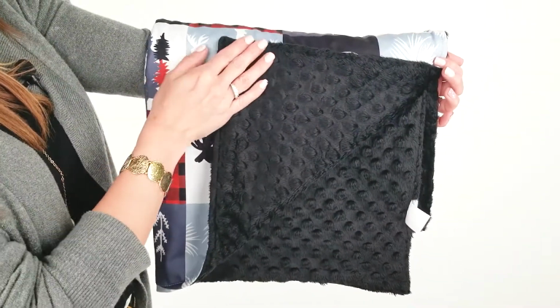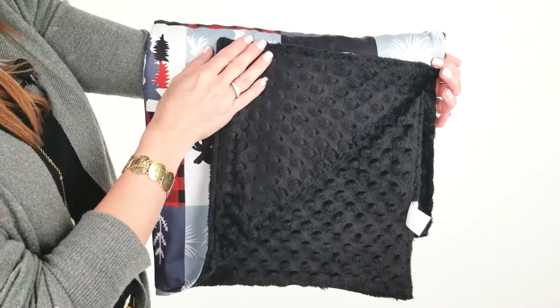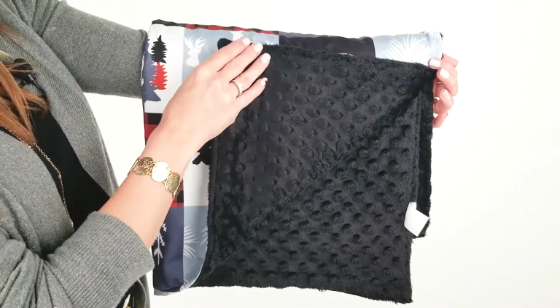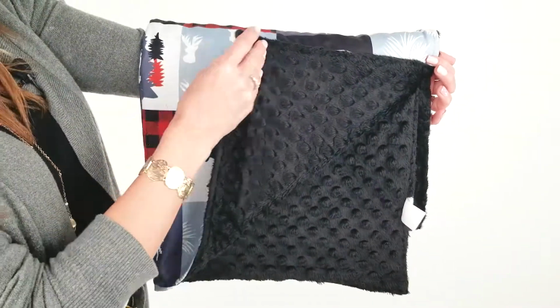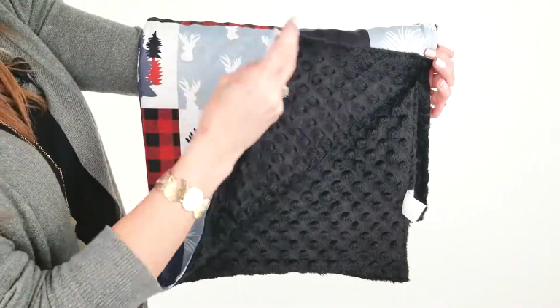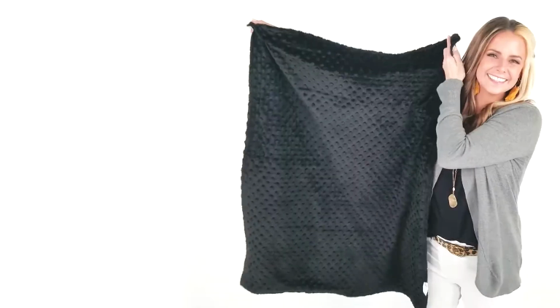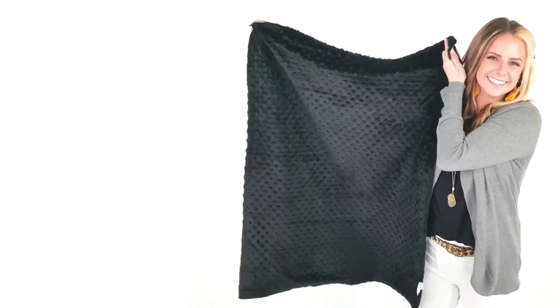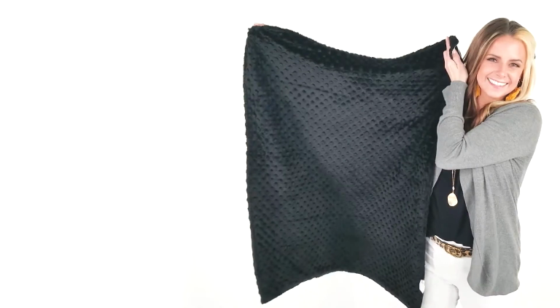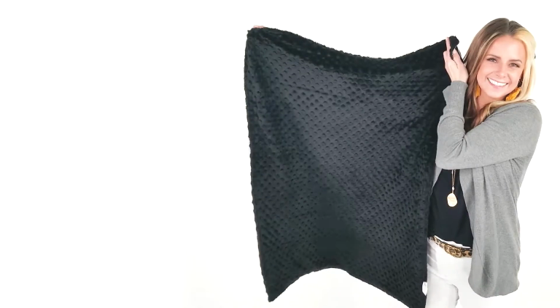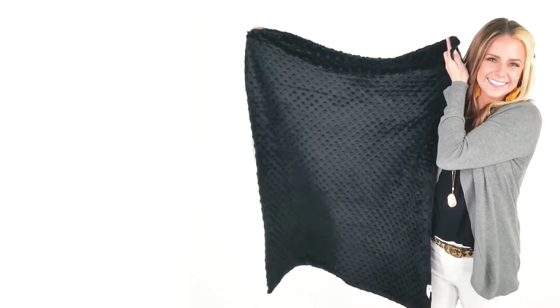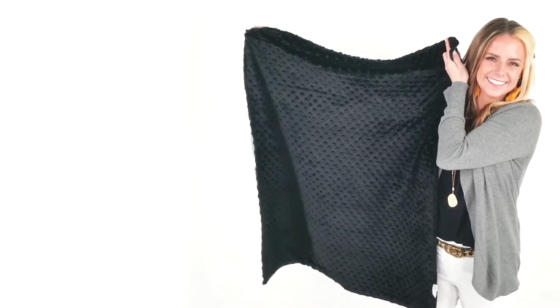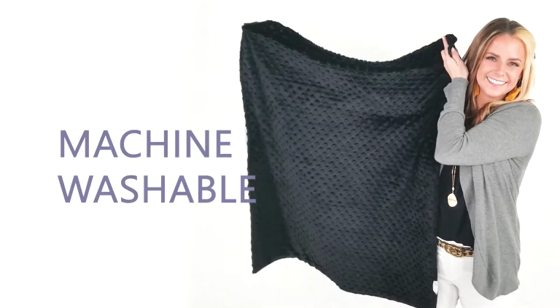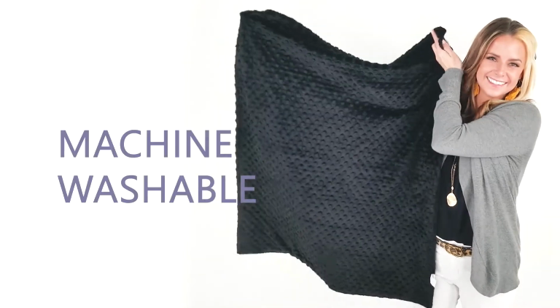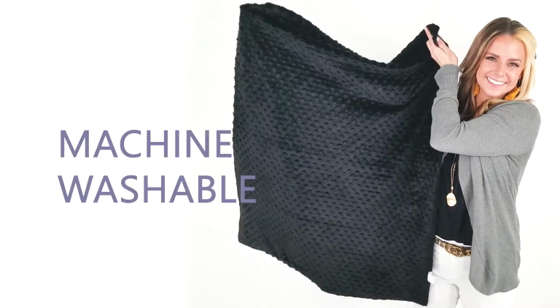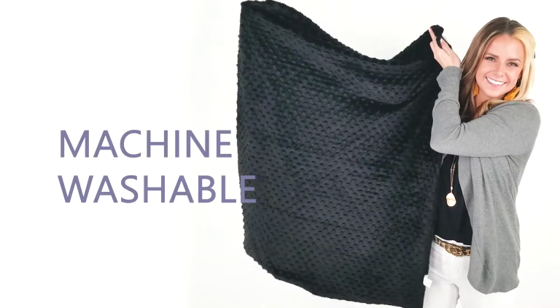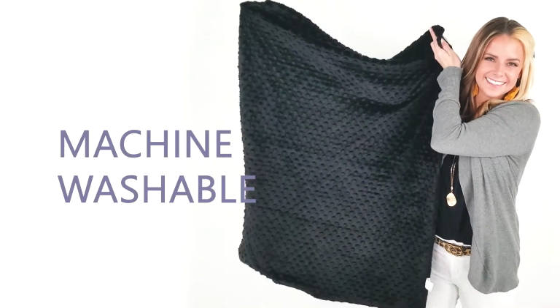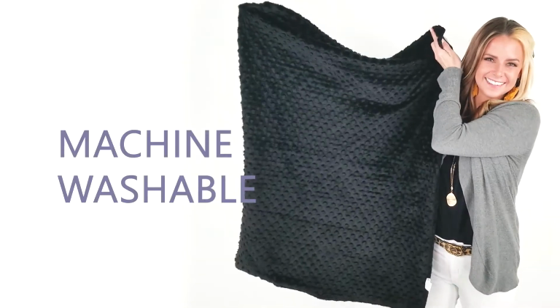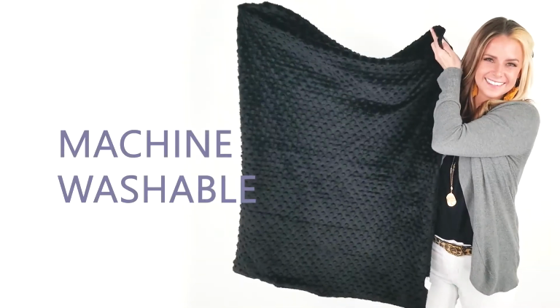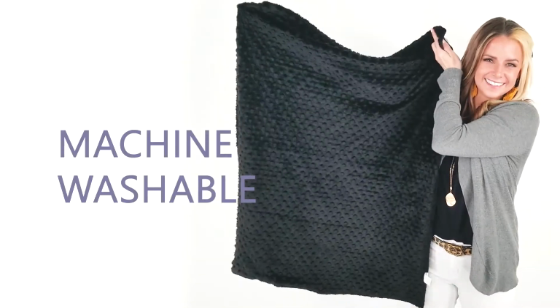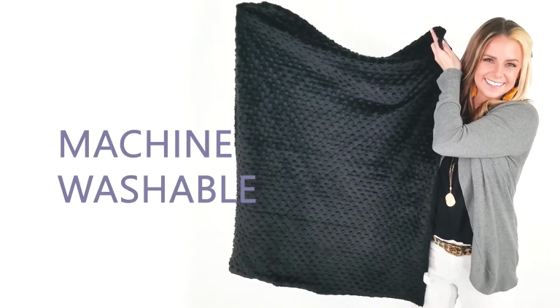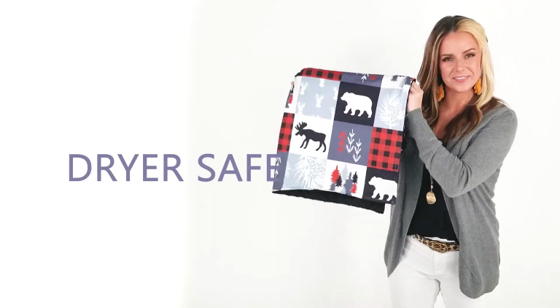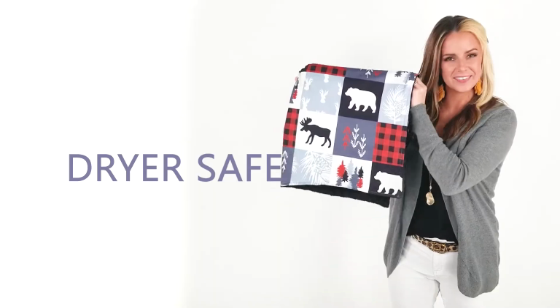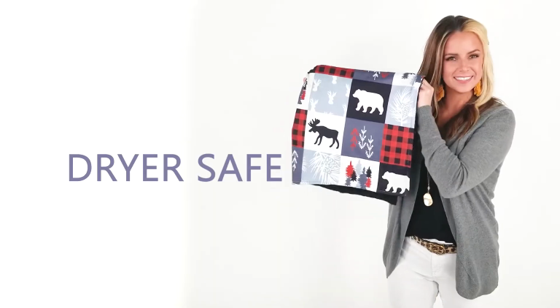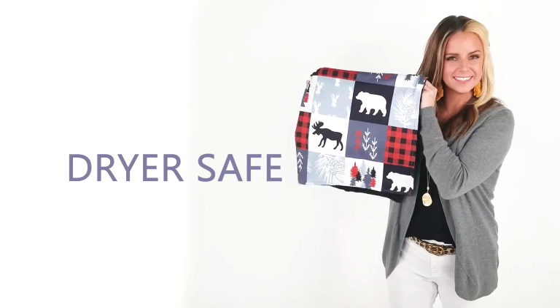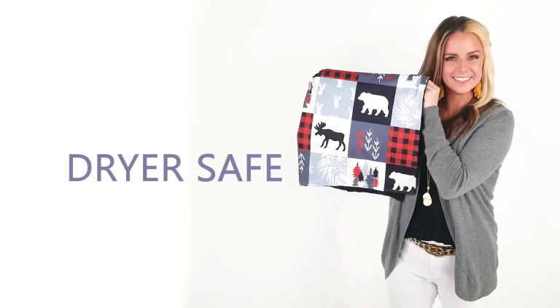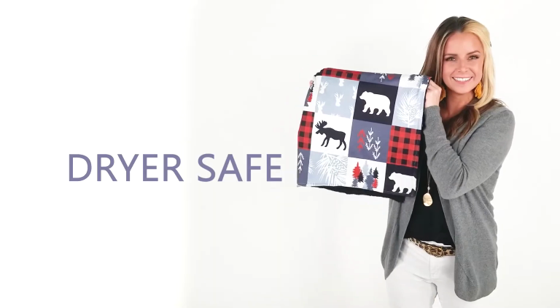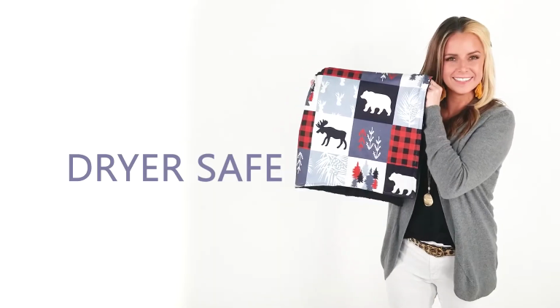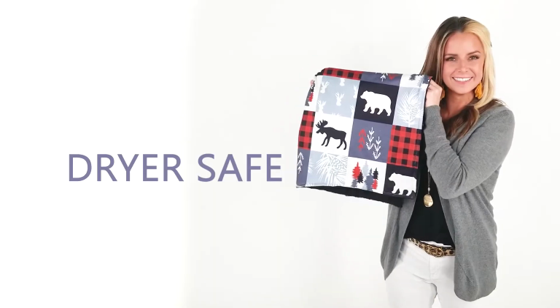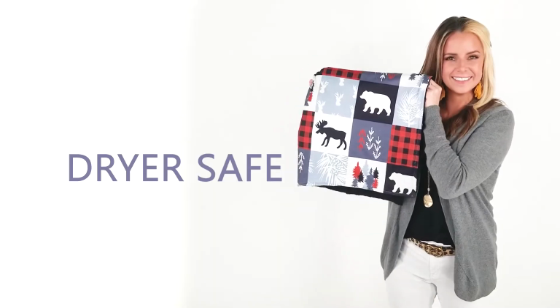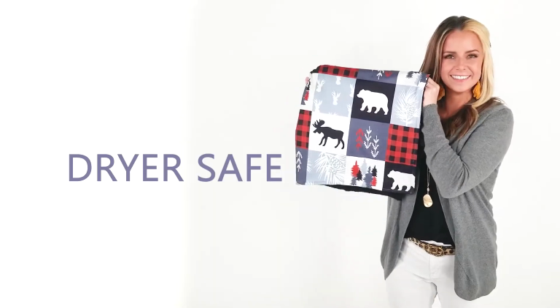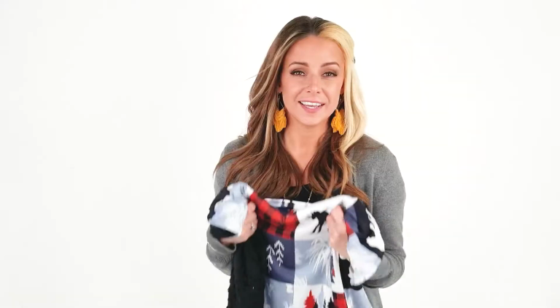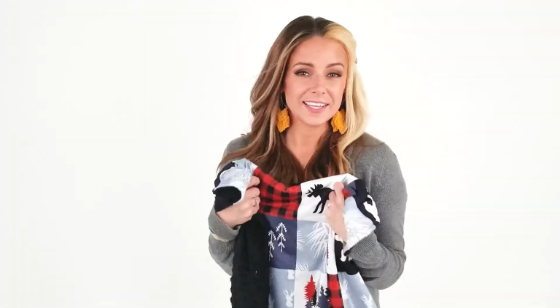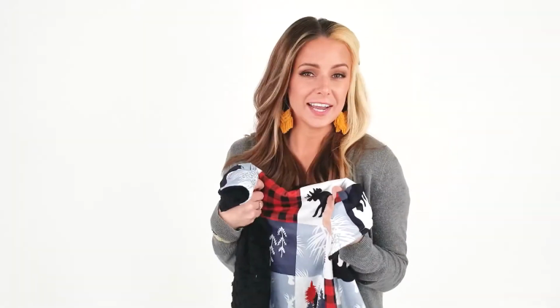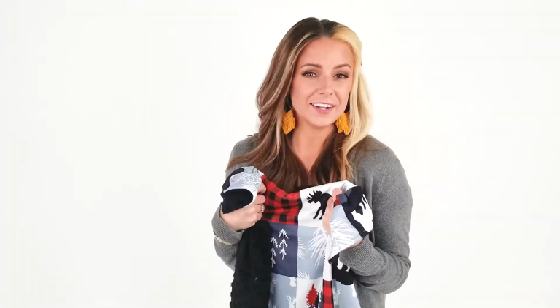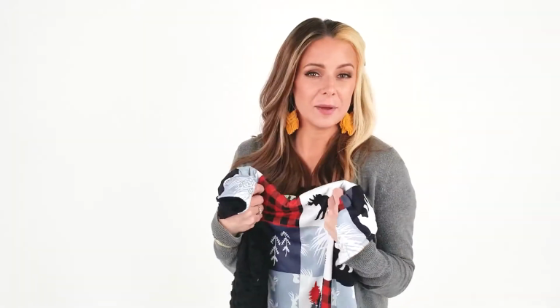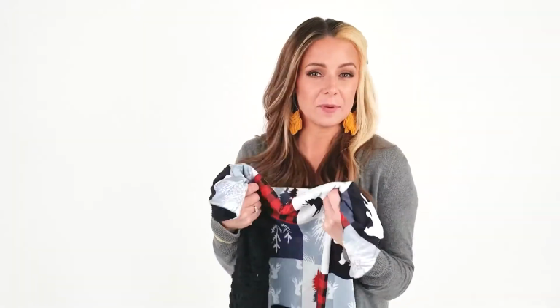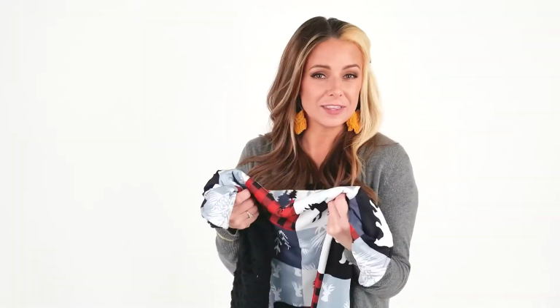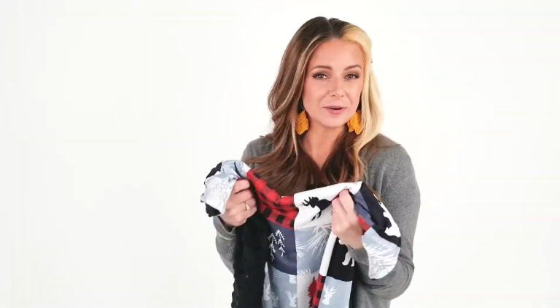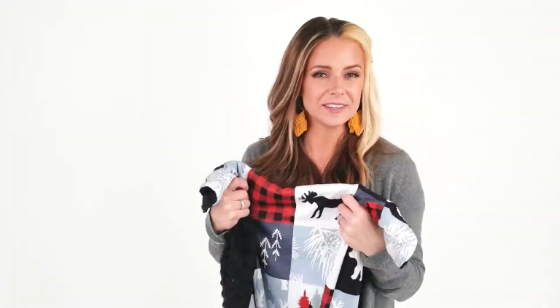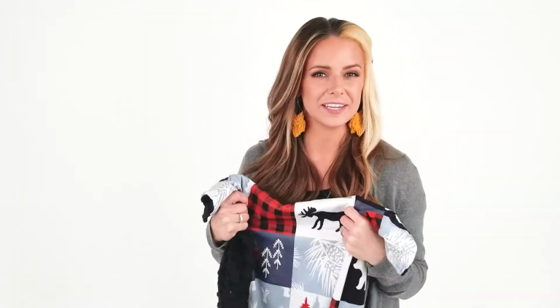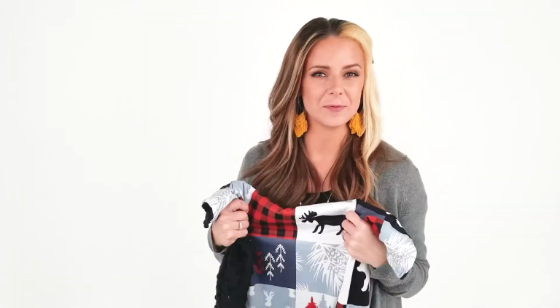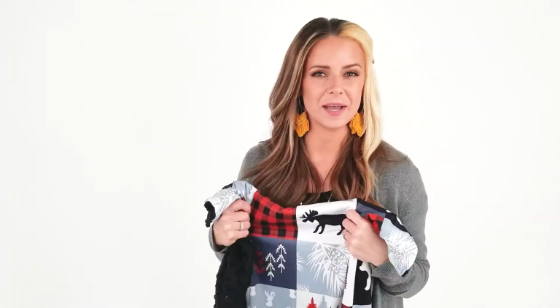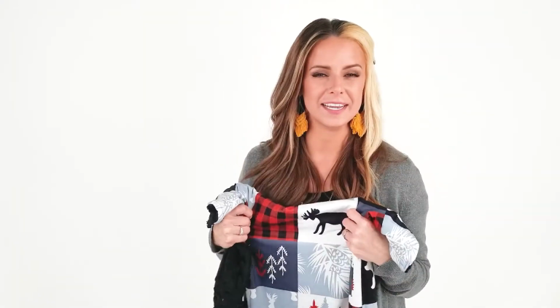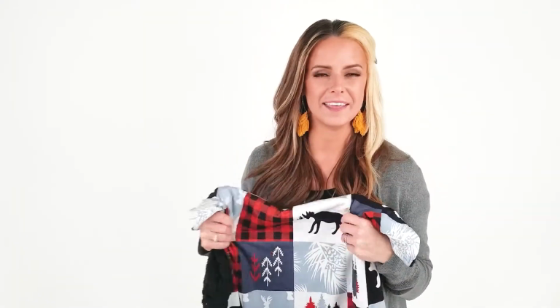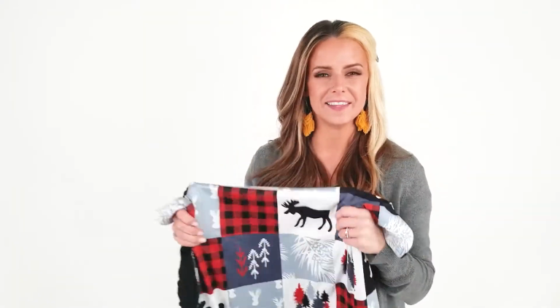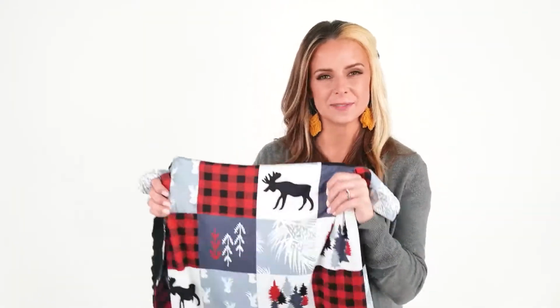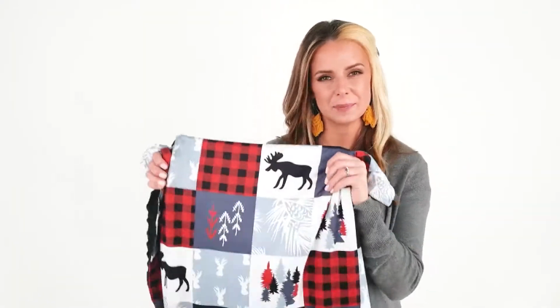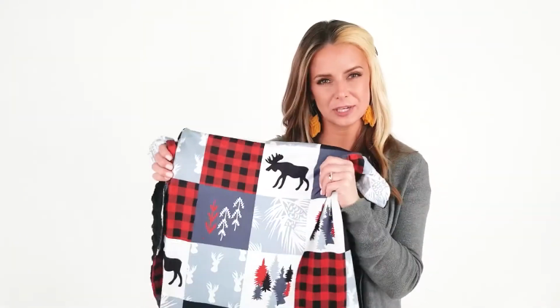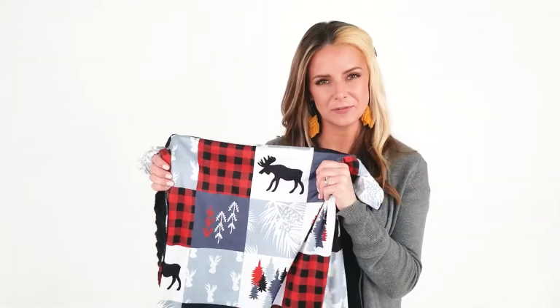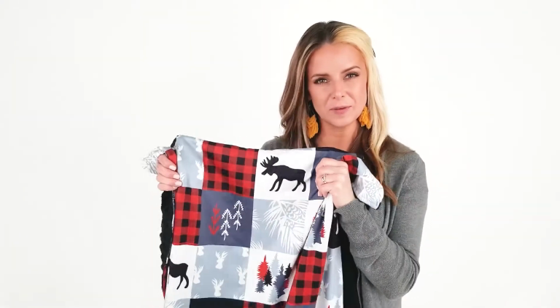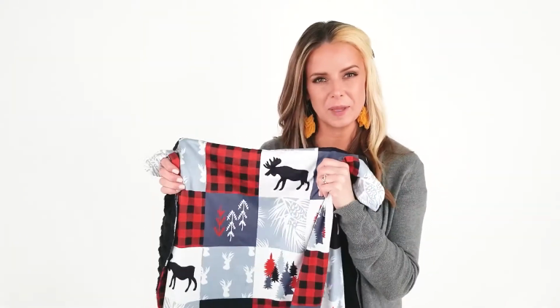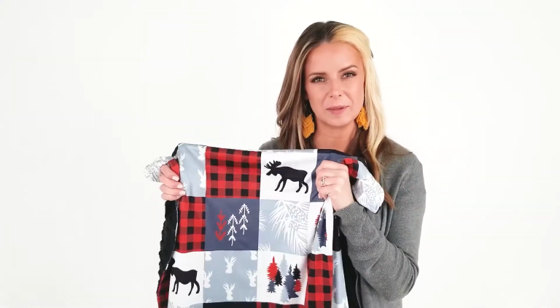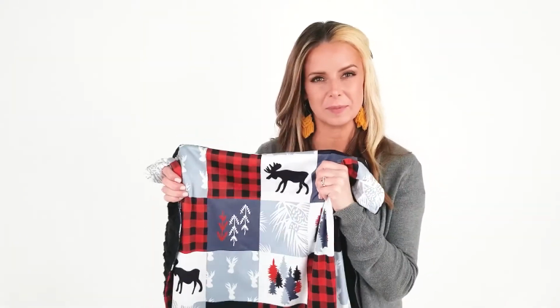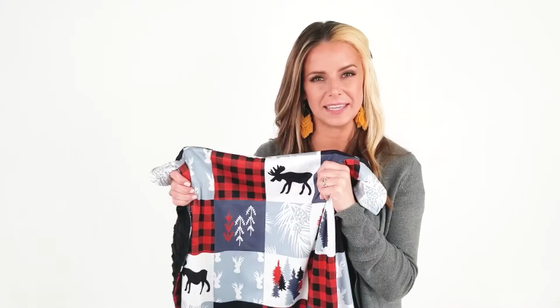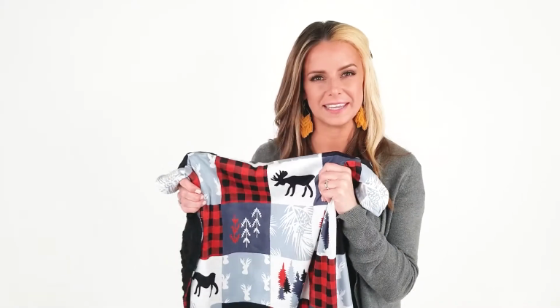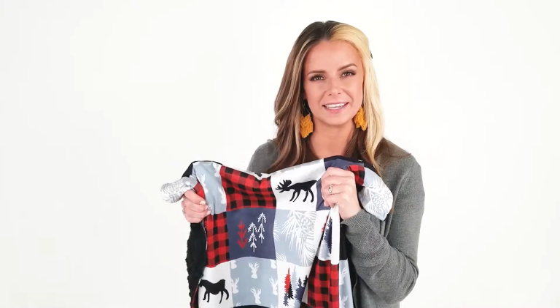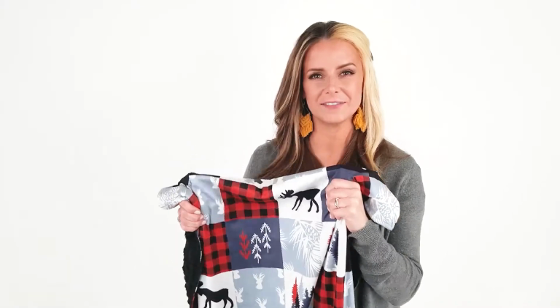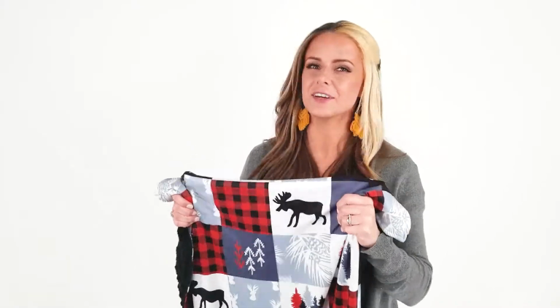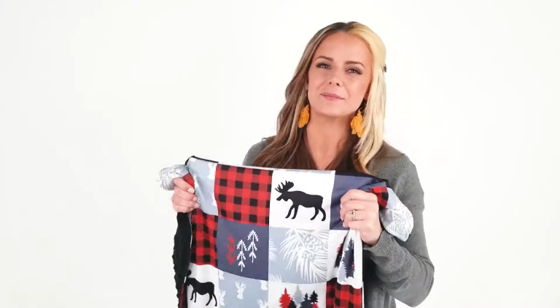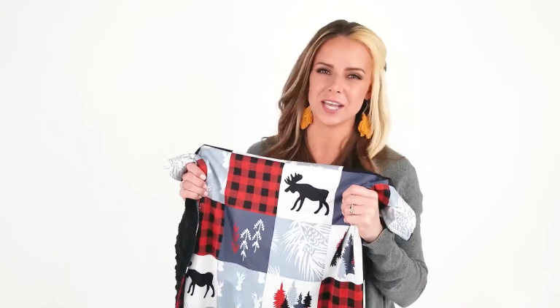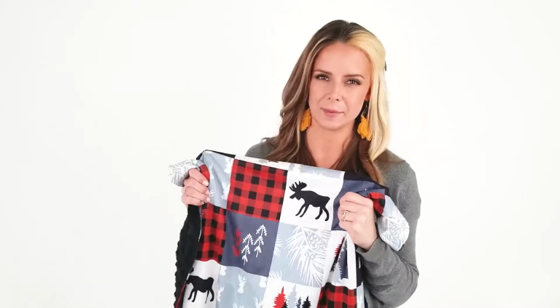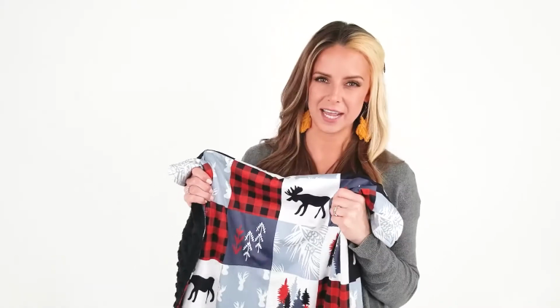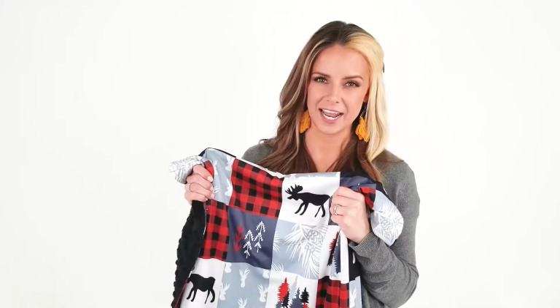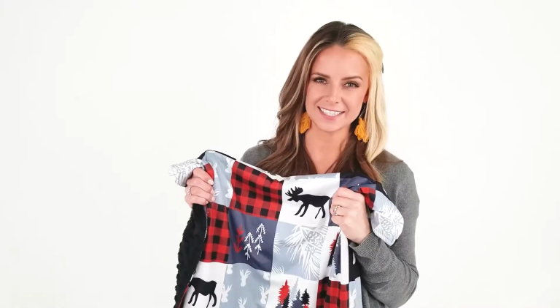This blanket is machine washable and dryer safe. Cuddle up with your little one and this beautiful baby blanket from Top Tots.